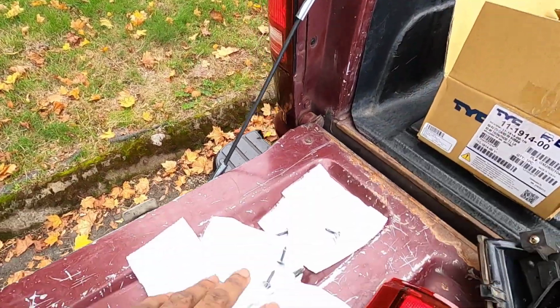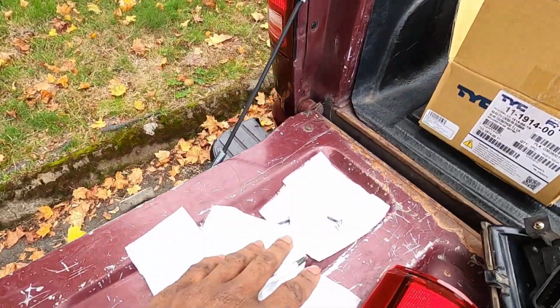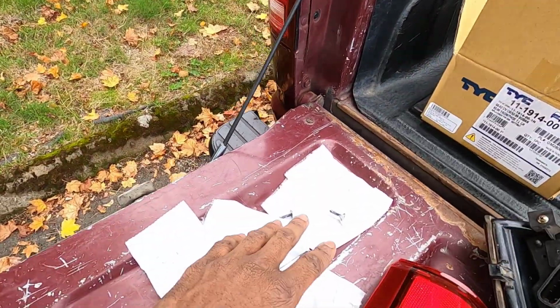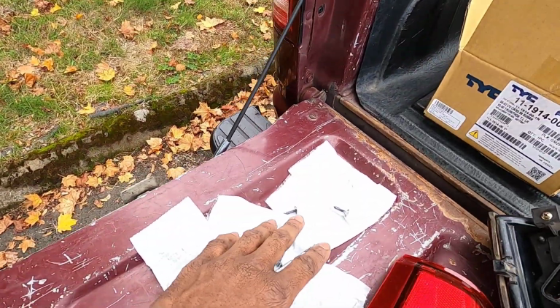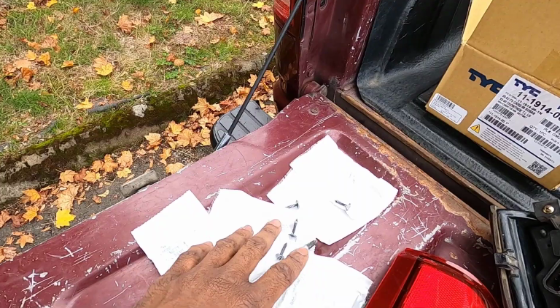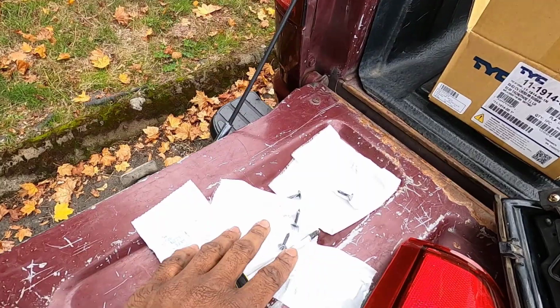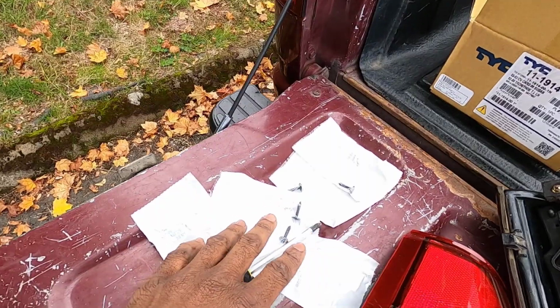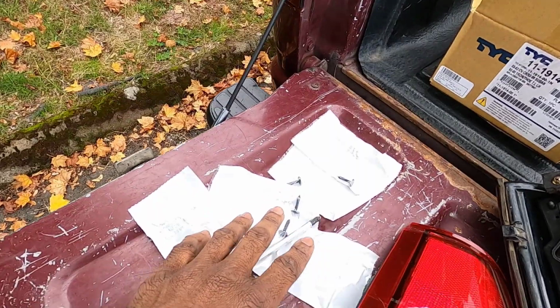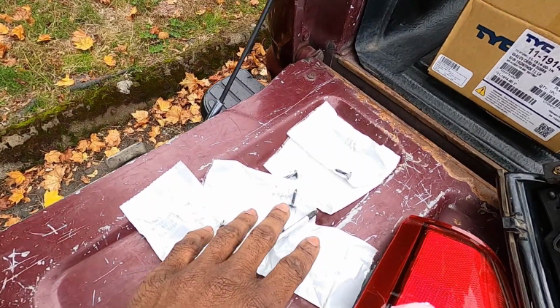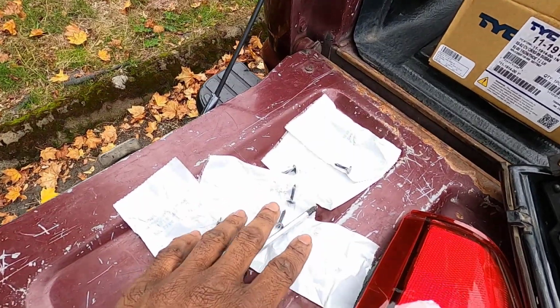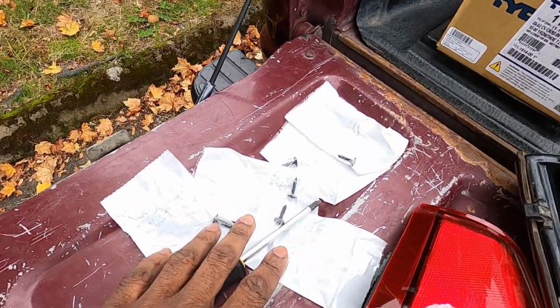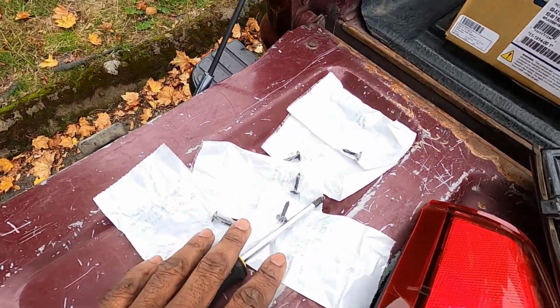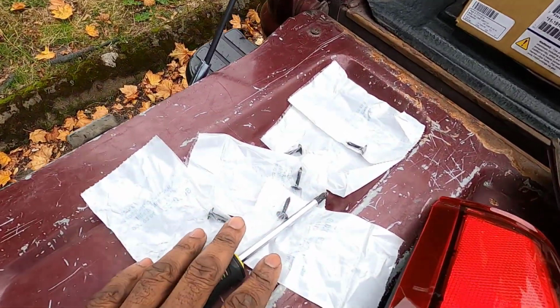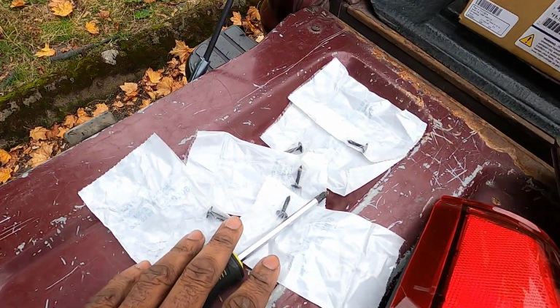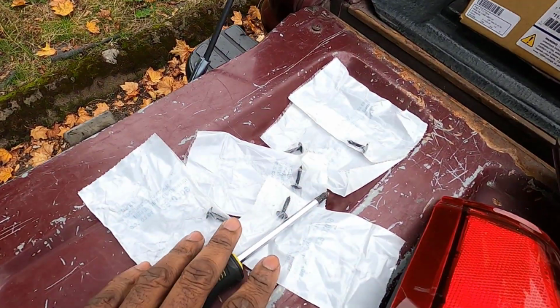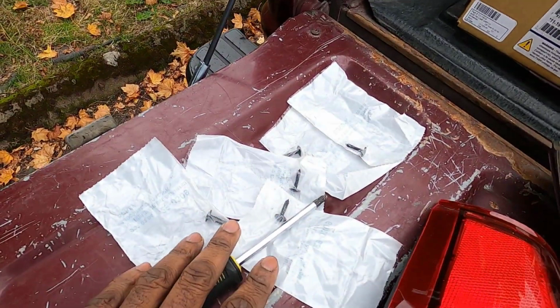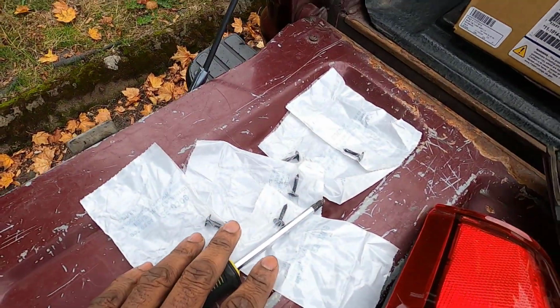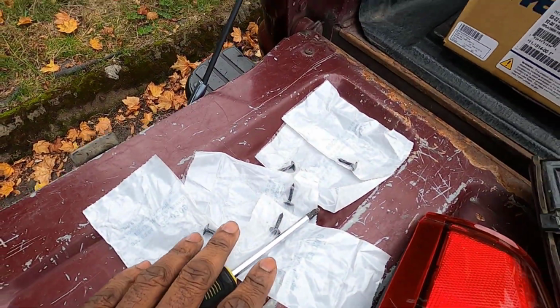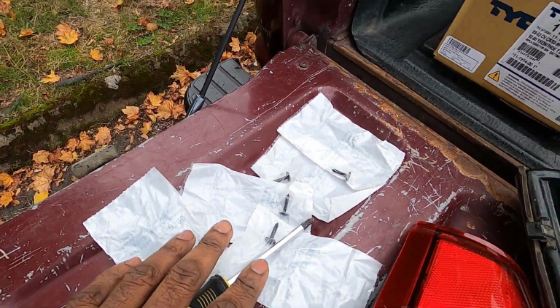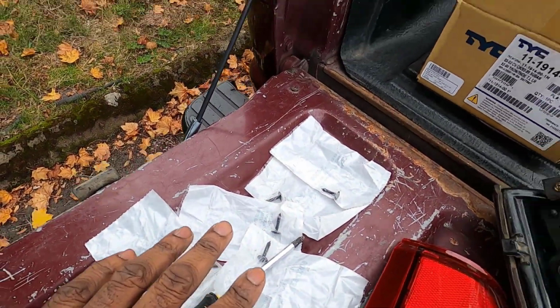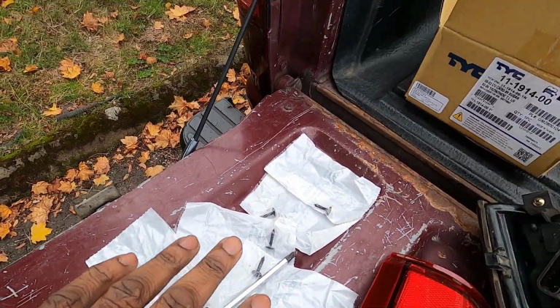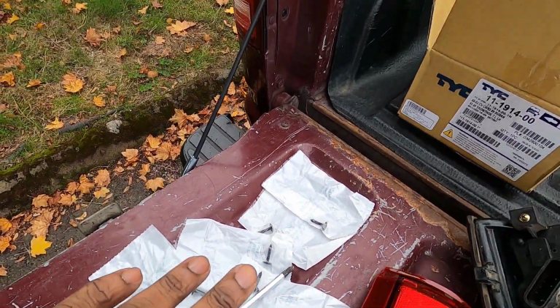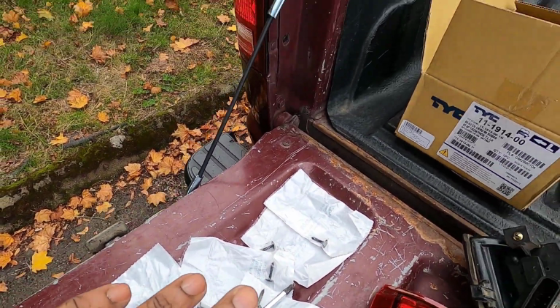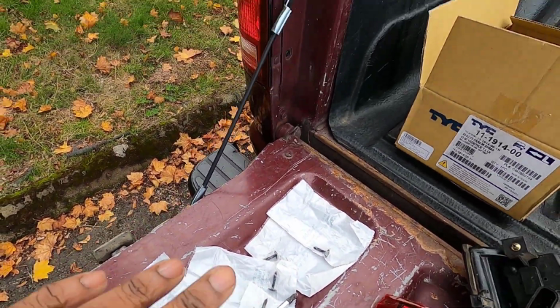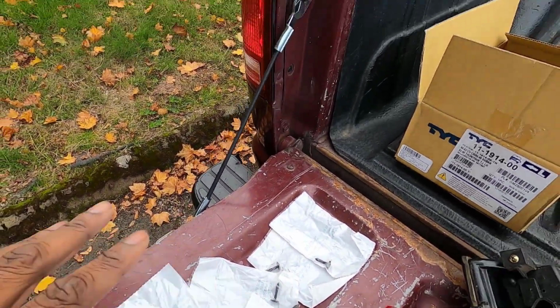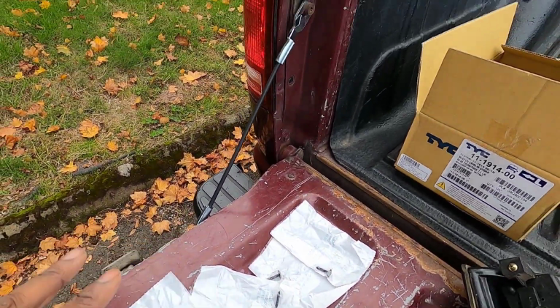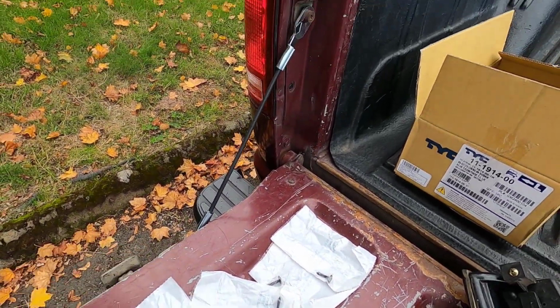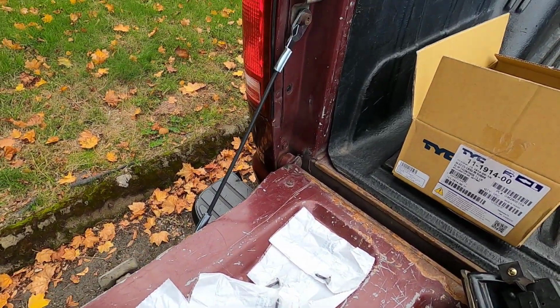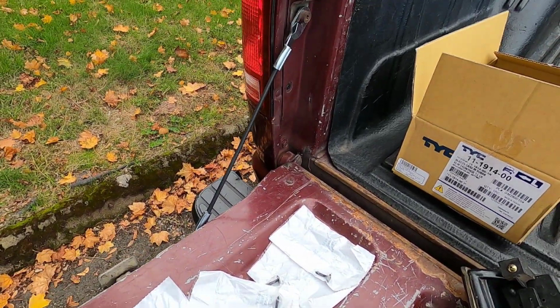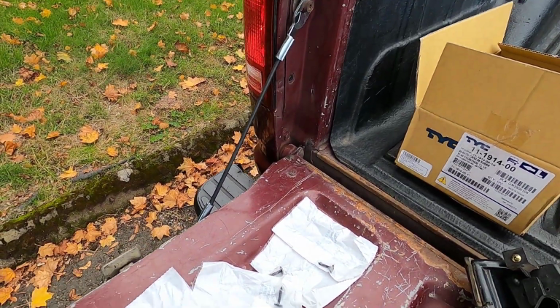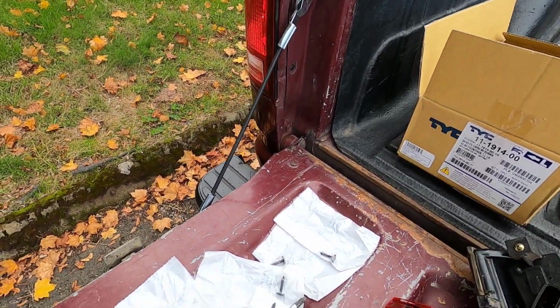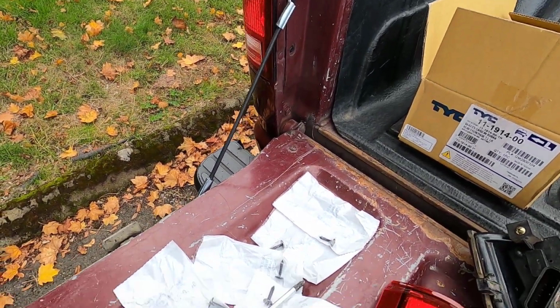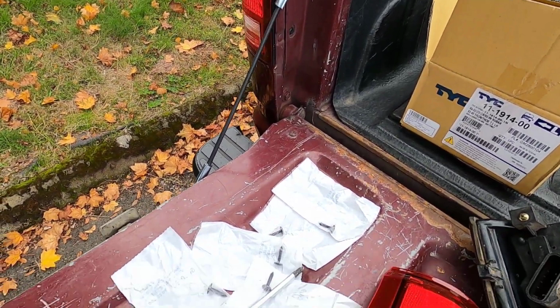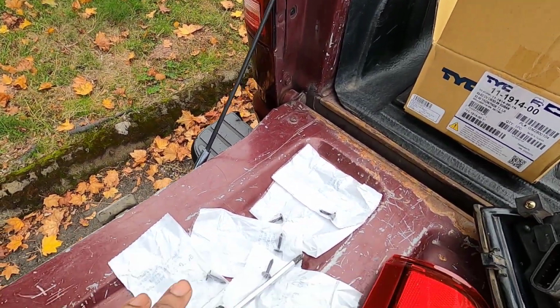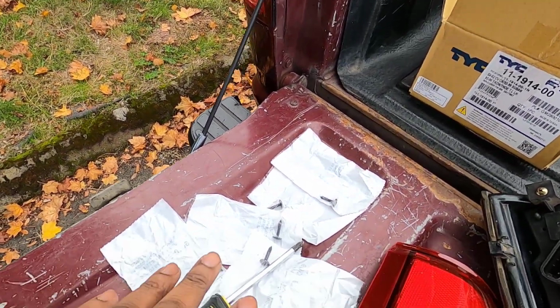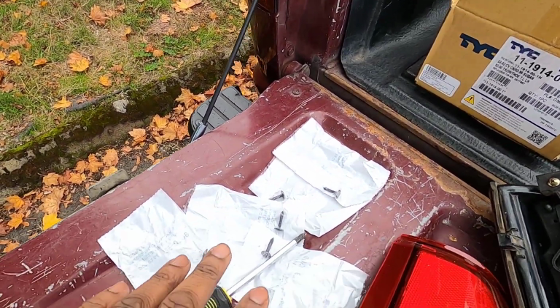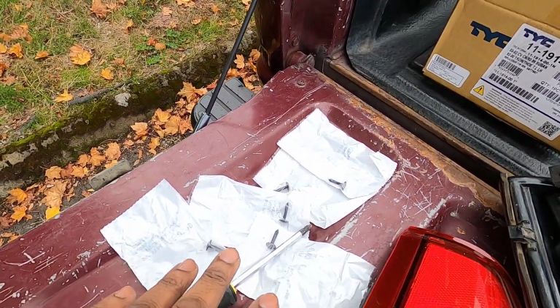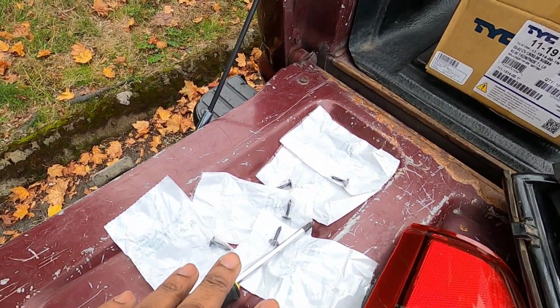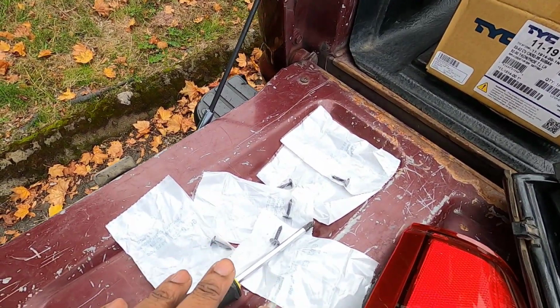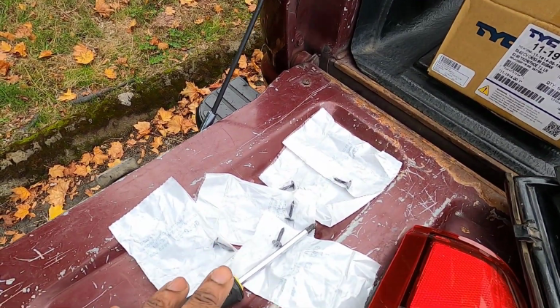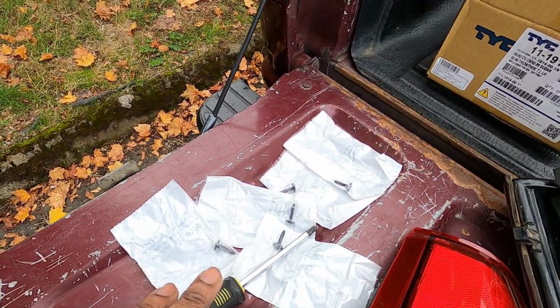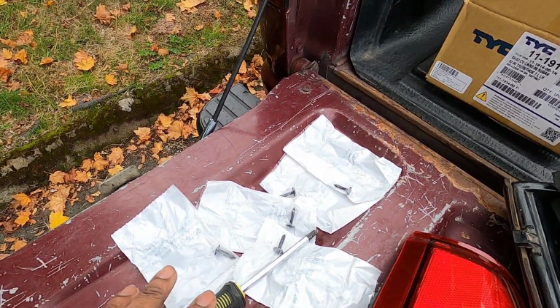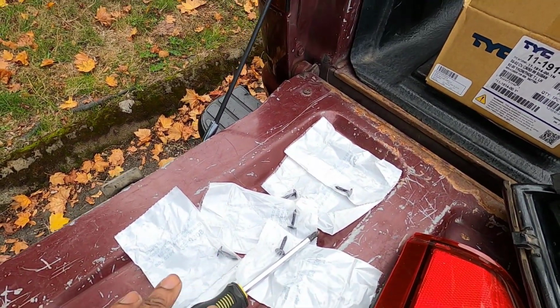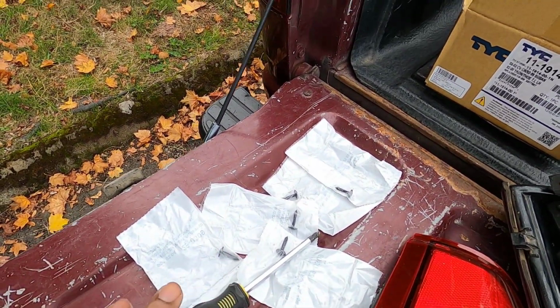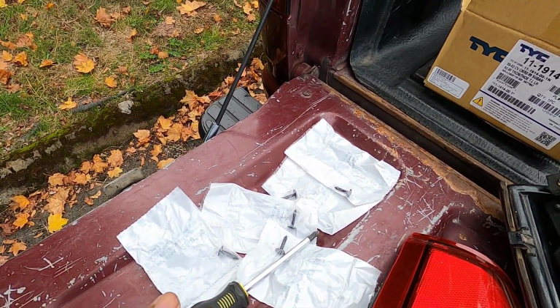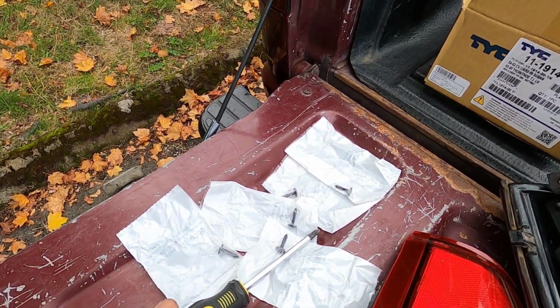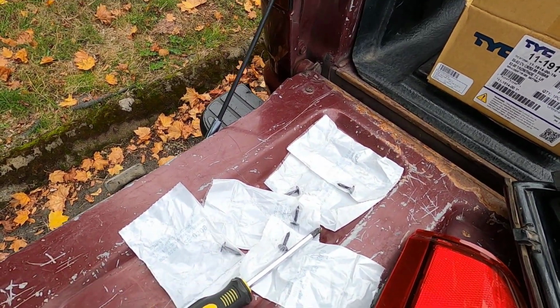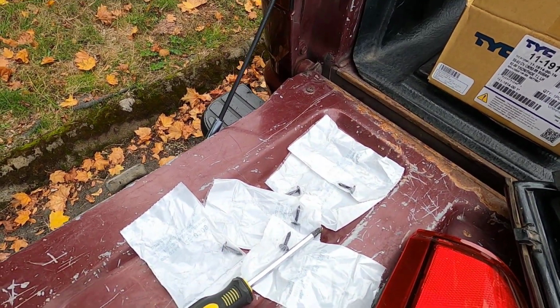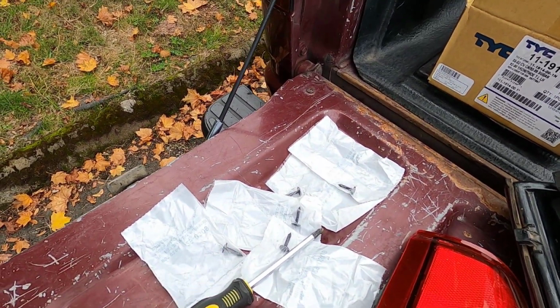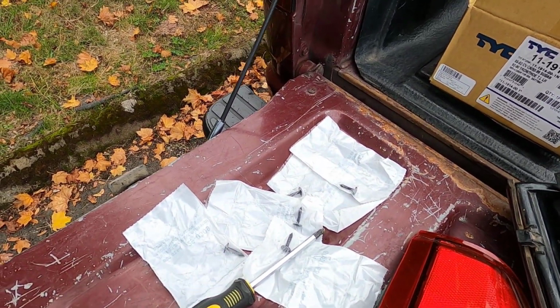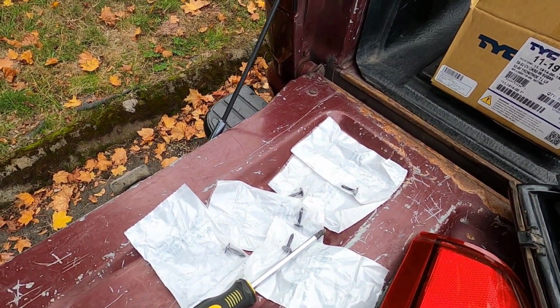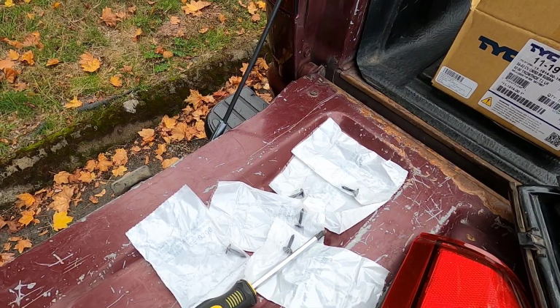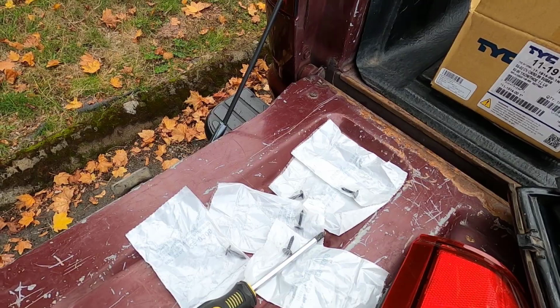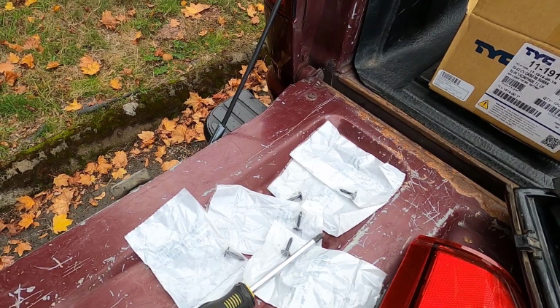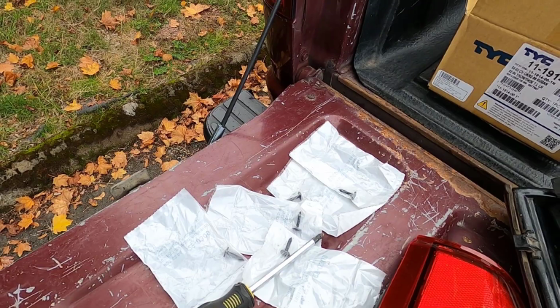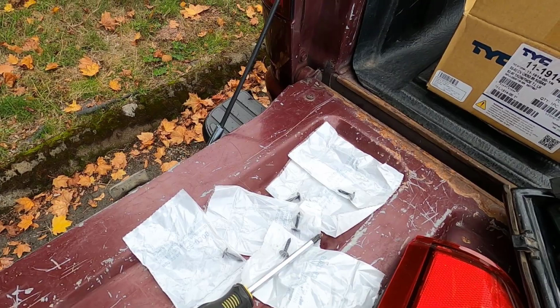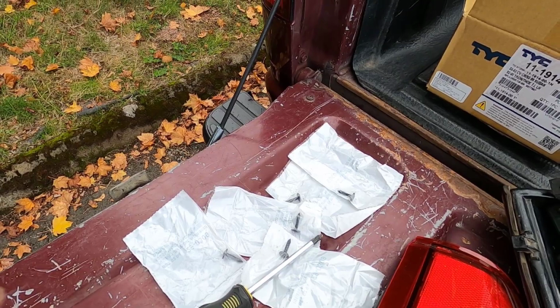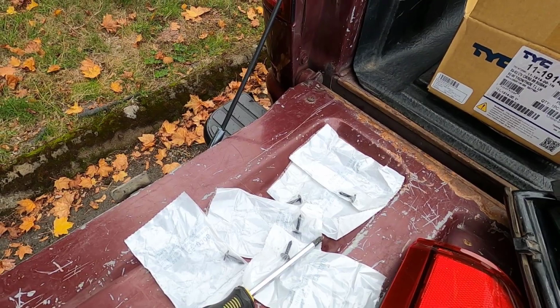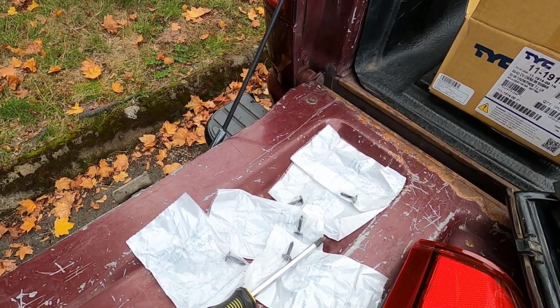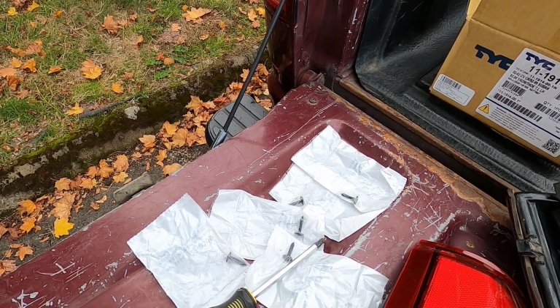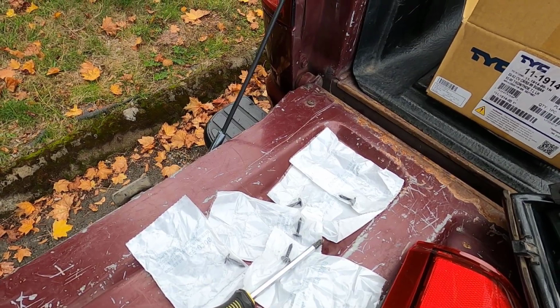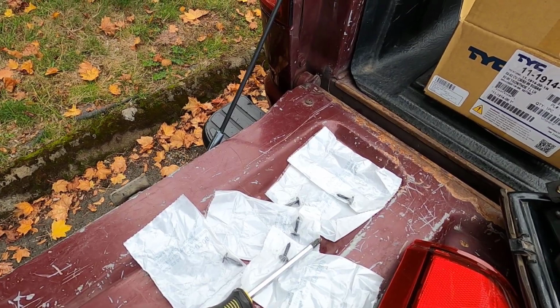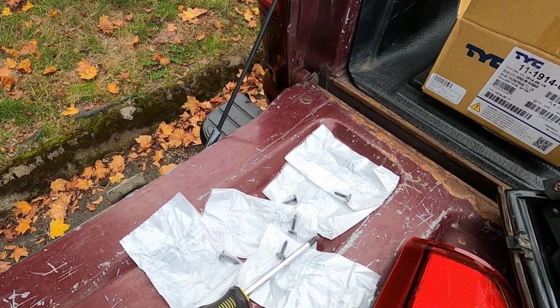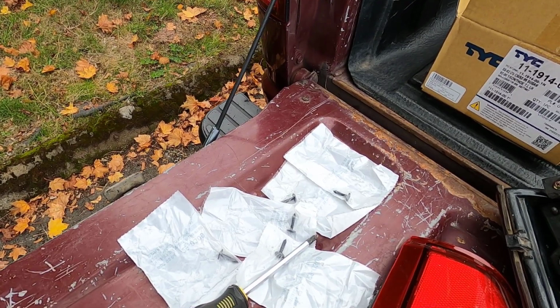I picked up some spares because you never know. Let me get the other side done and we'll be done.